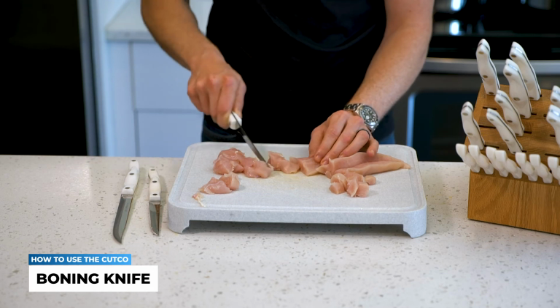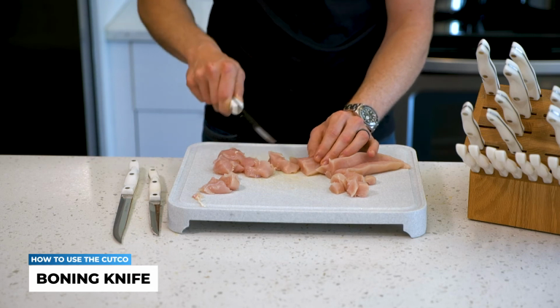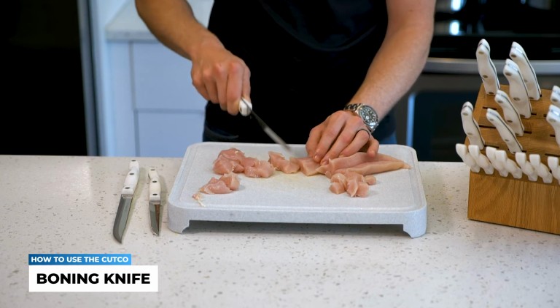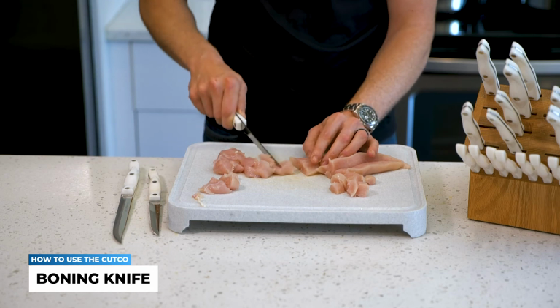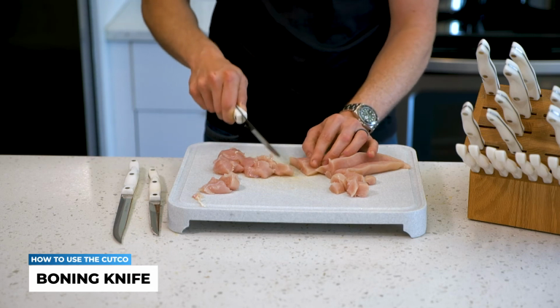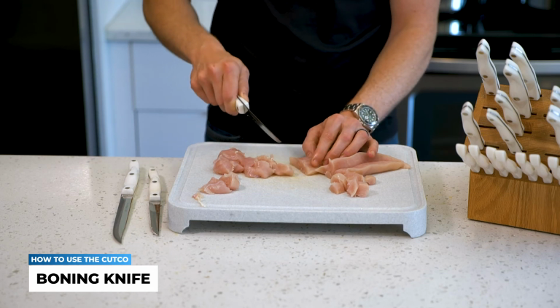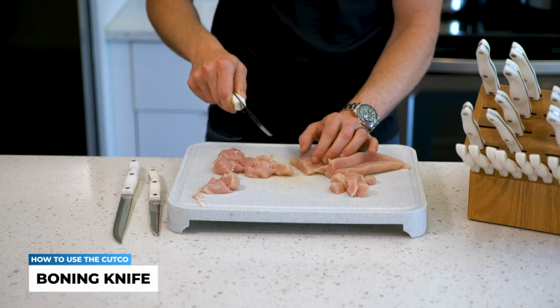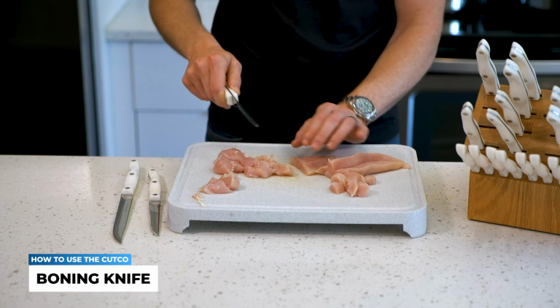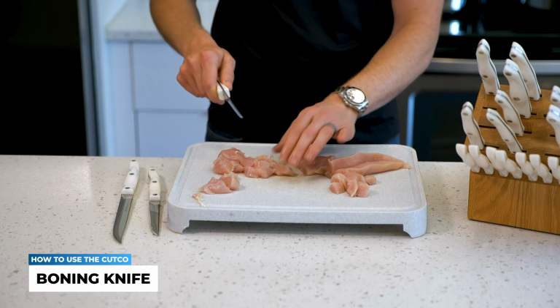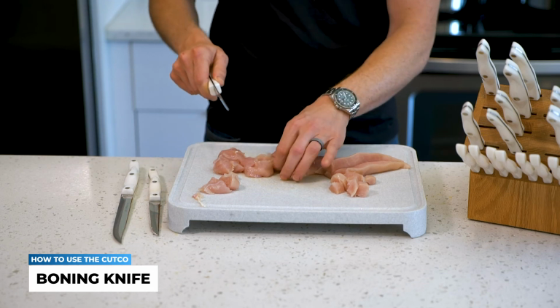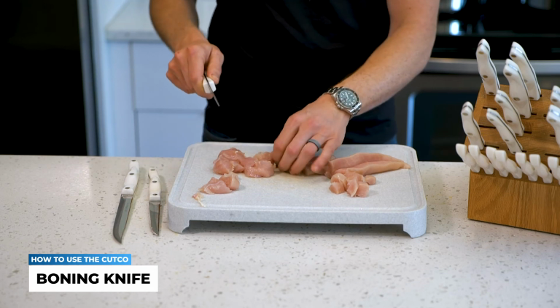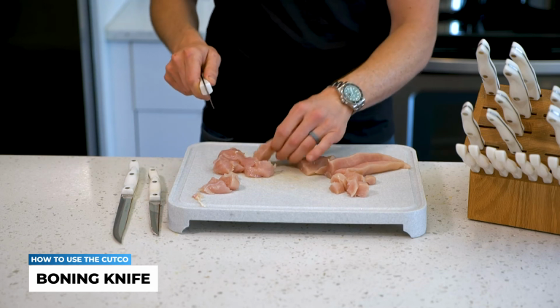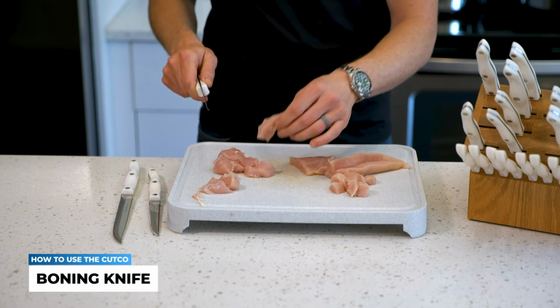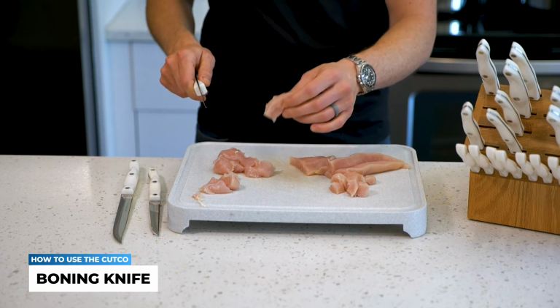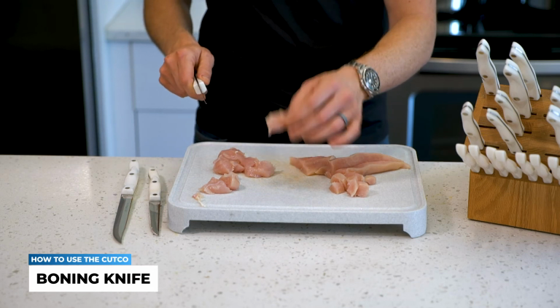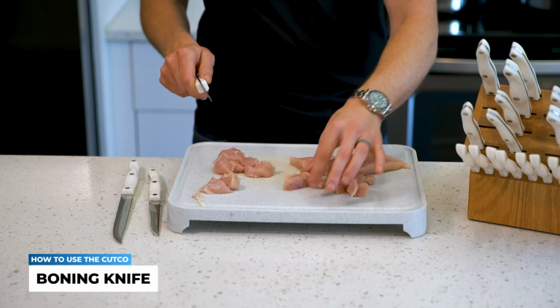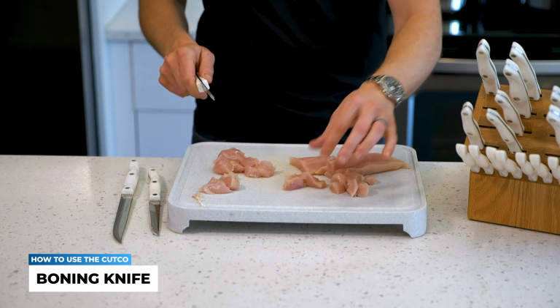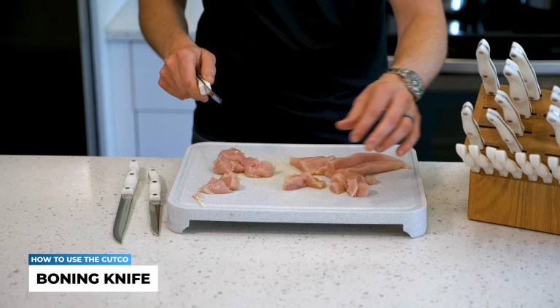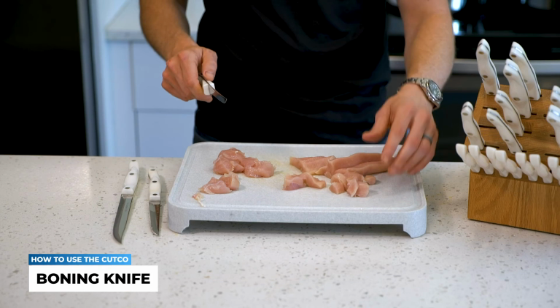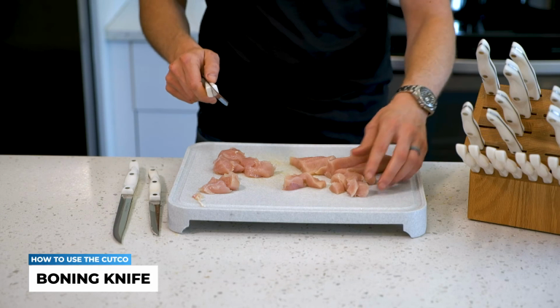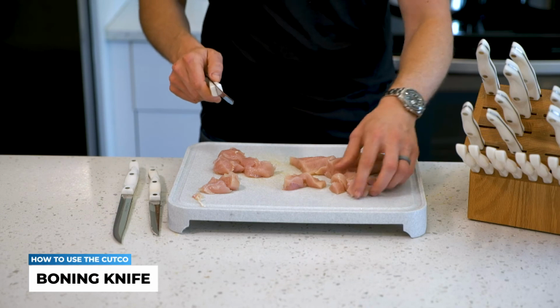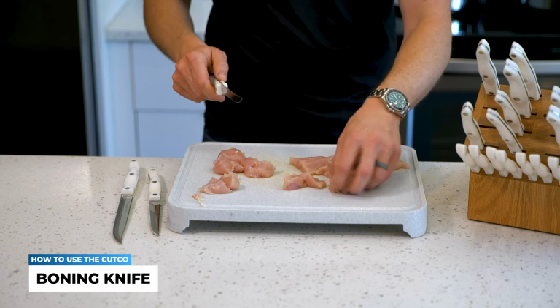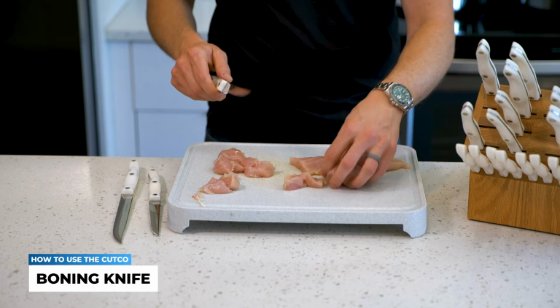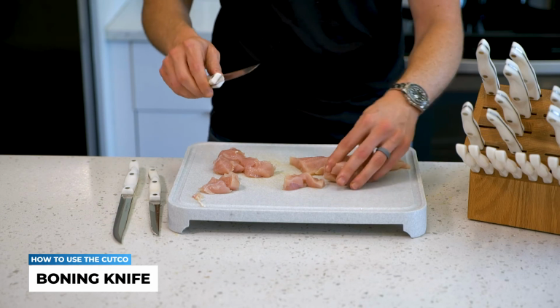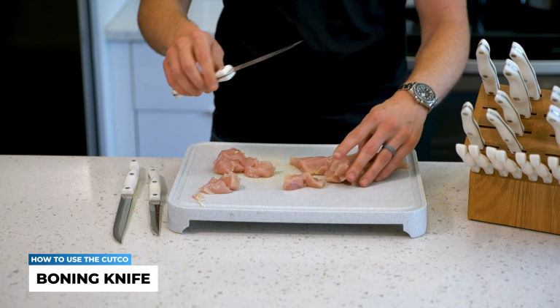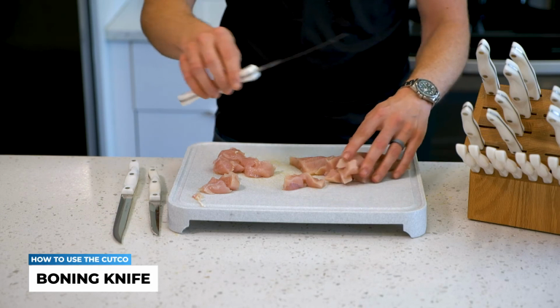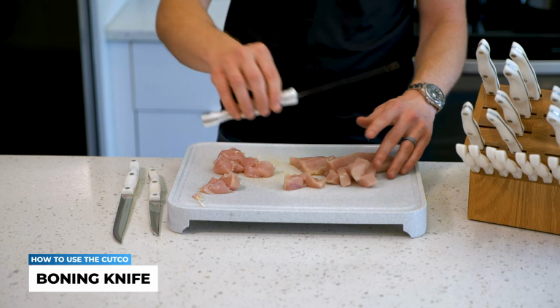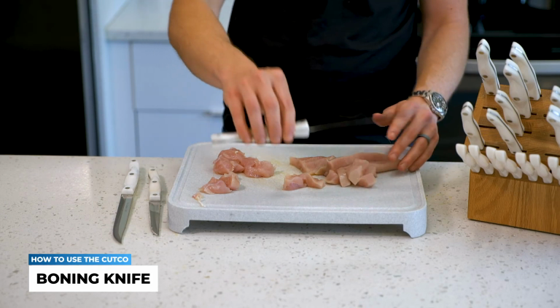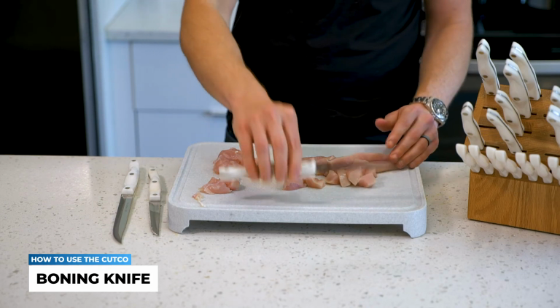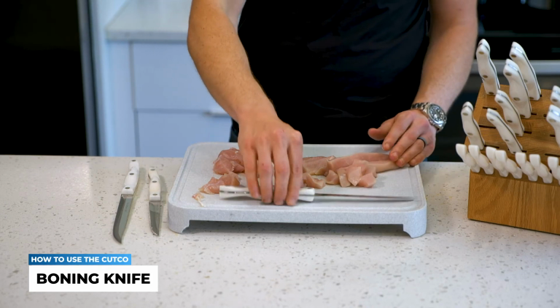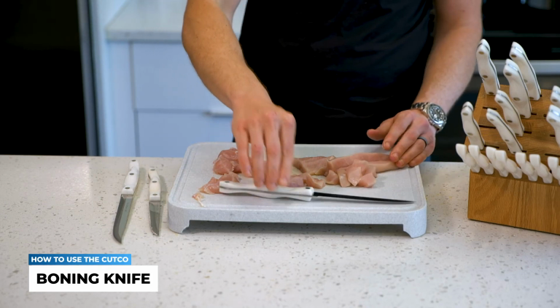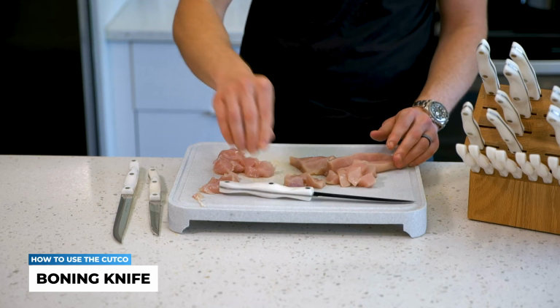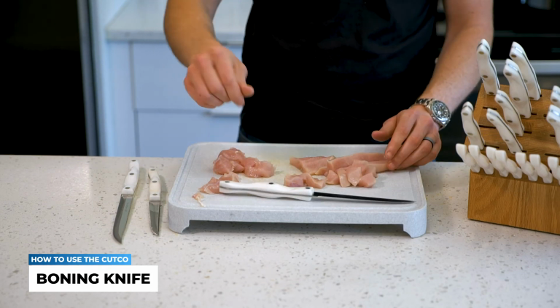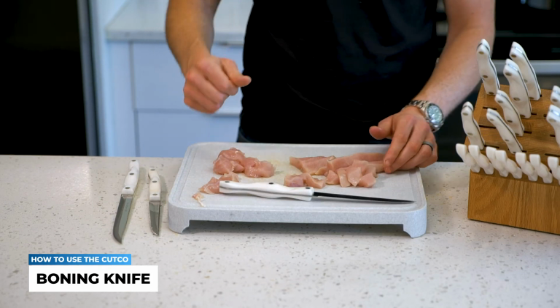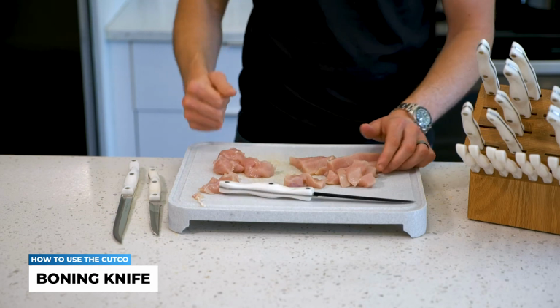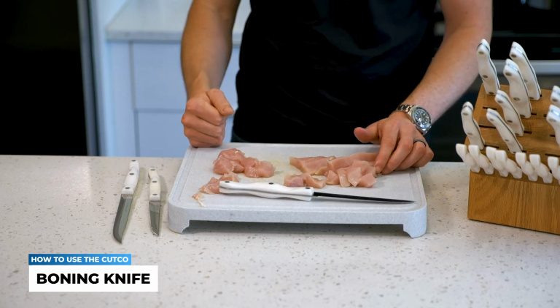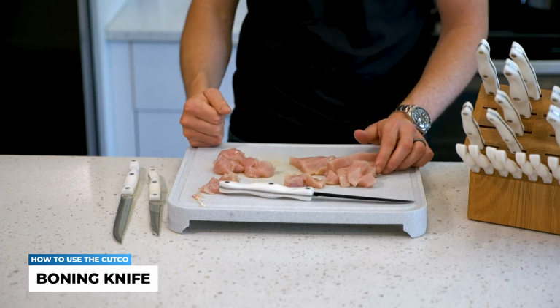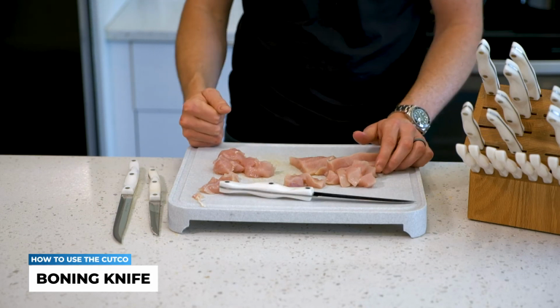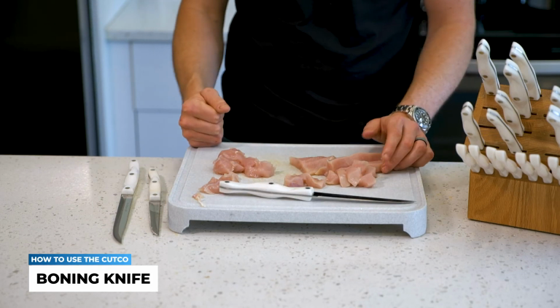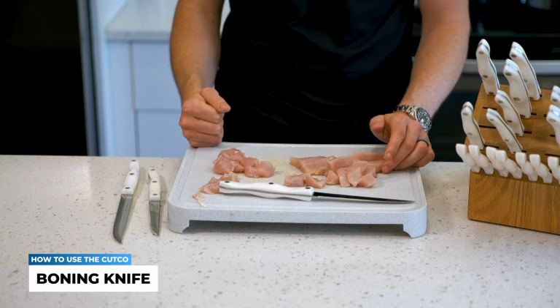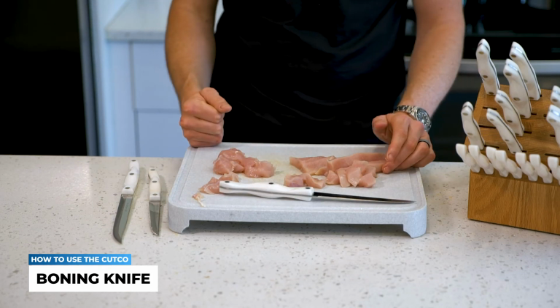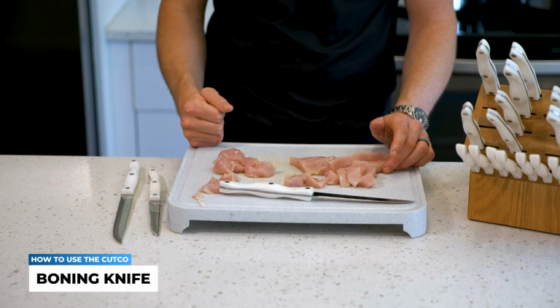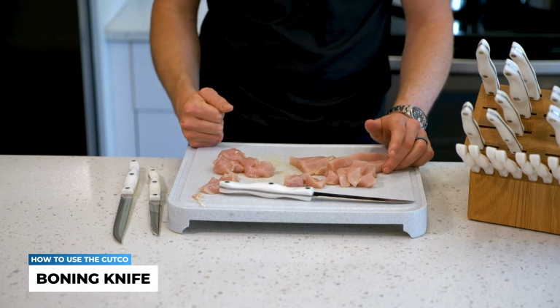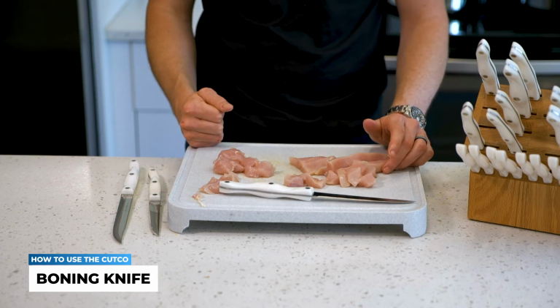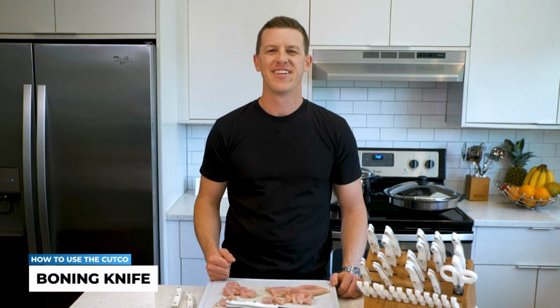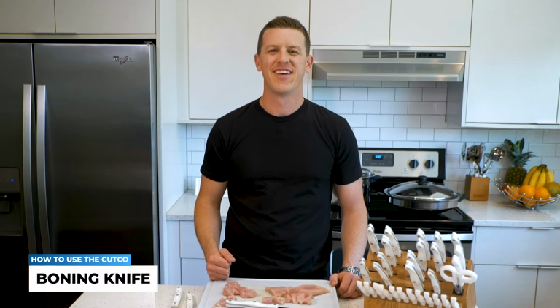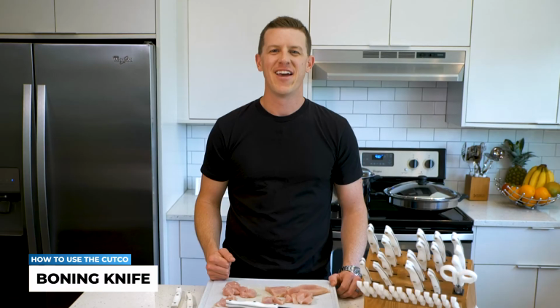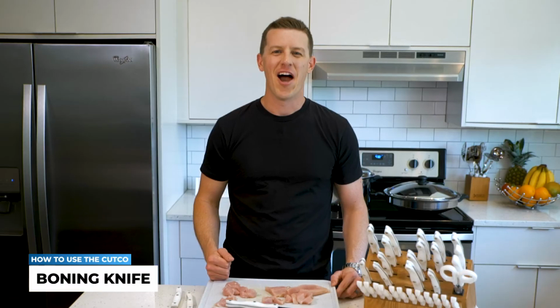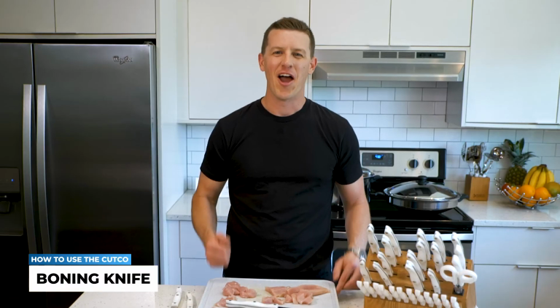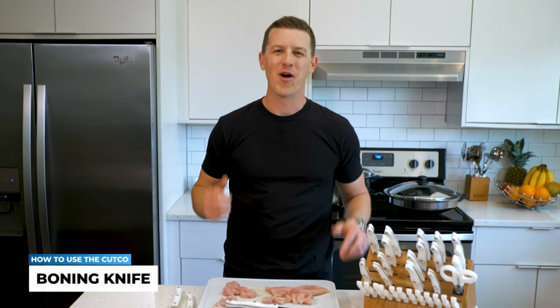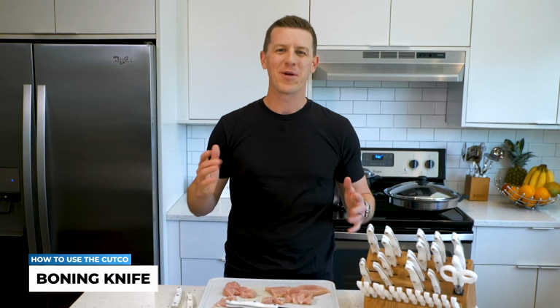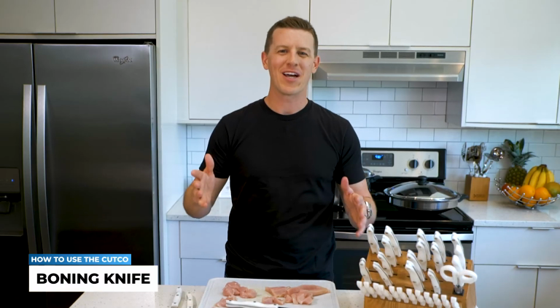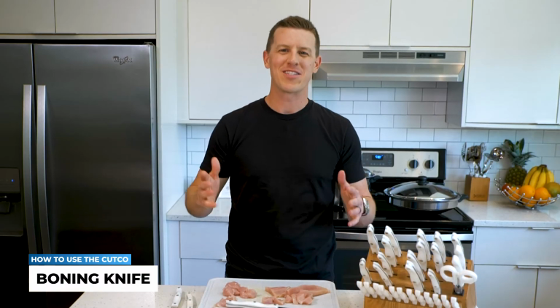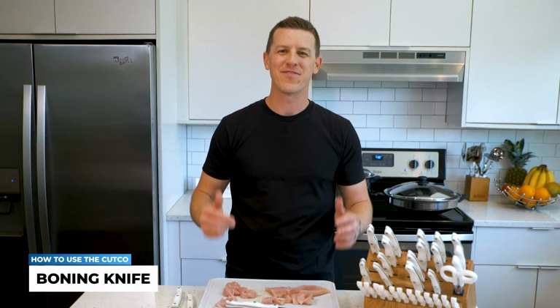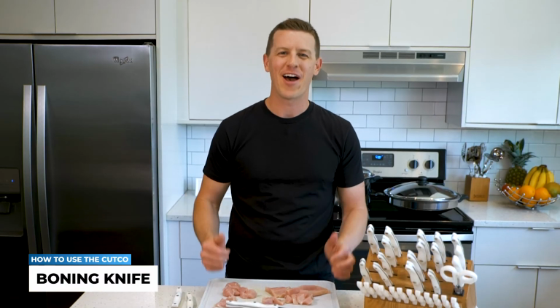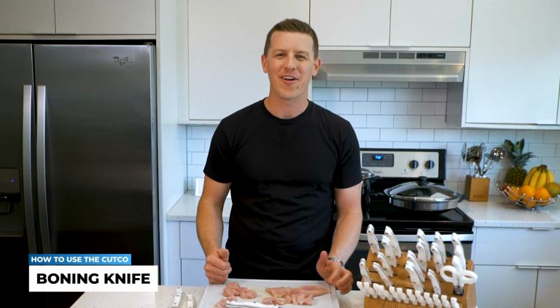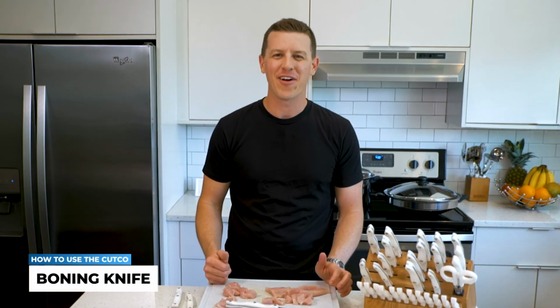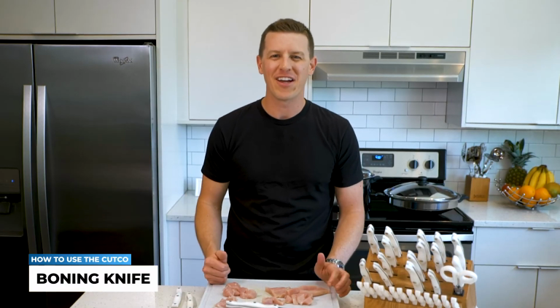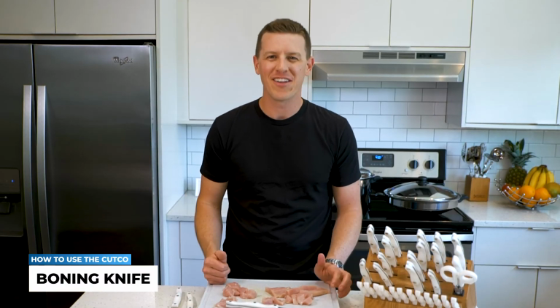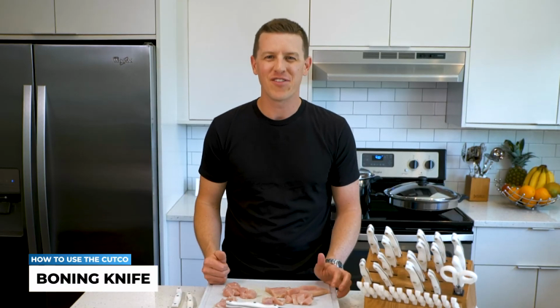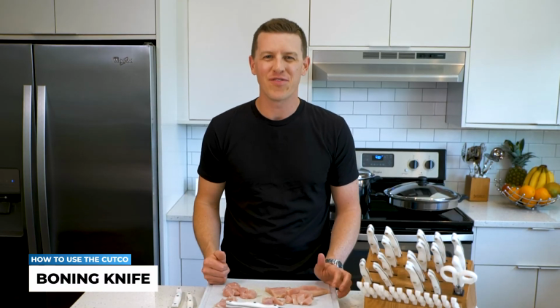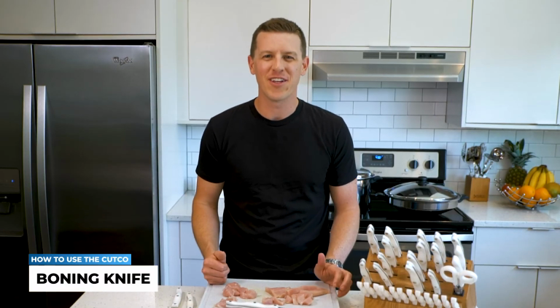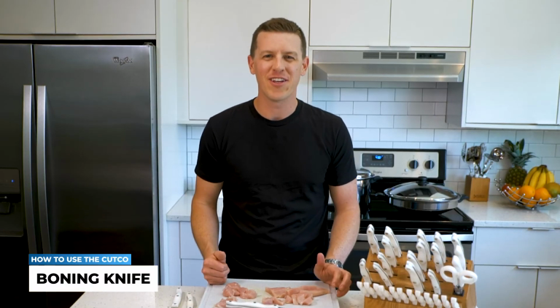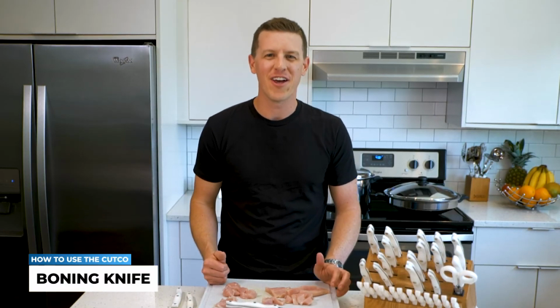For all of your raw meat prepping needs, use the boning knife. I hope you got some value out of this video.